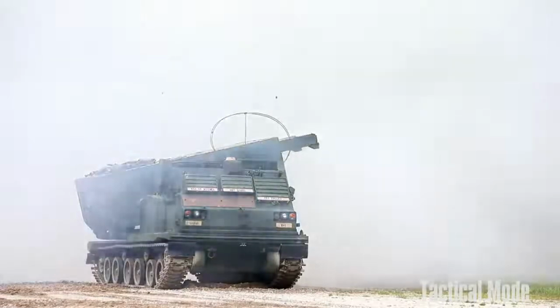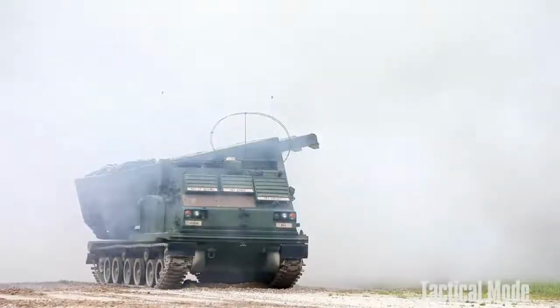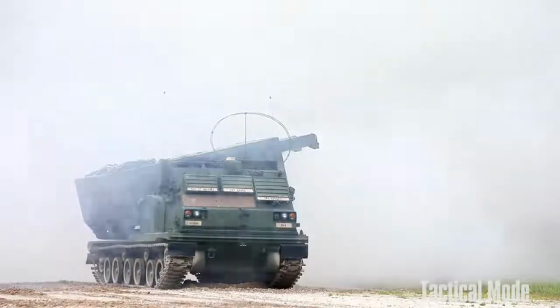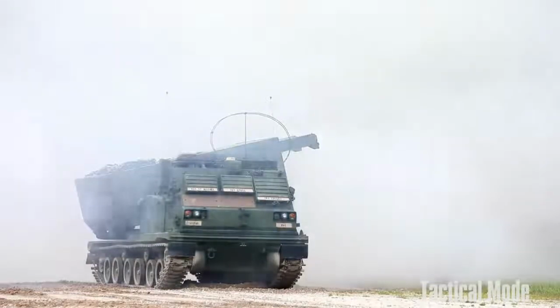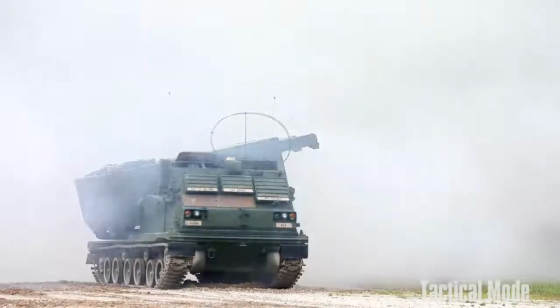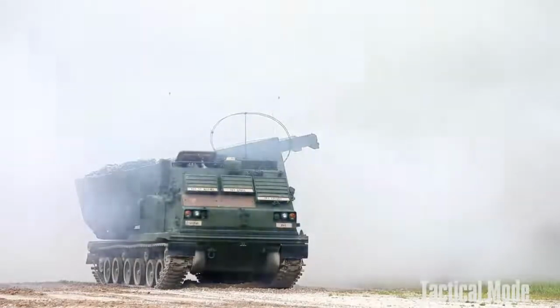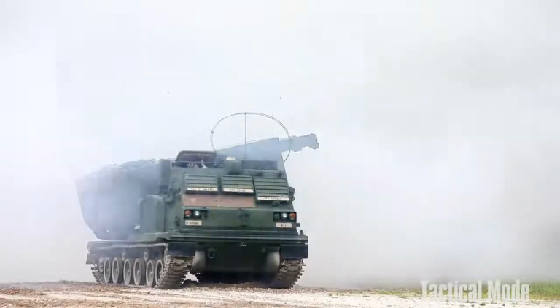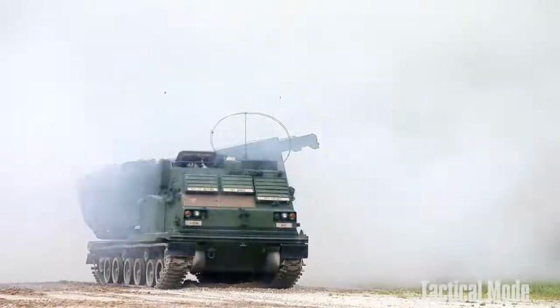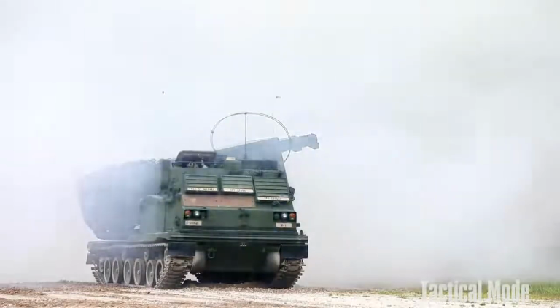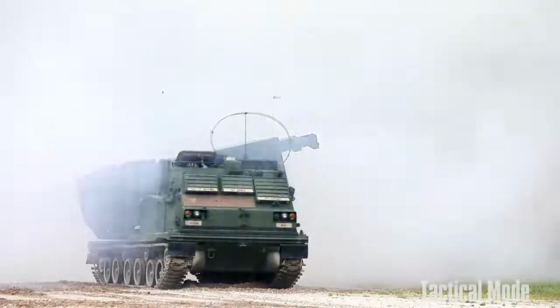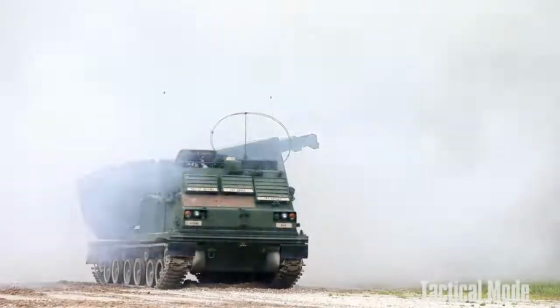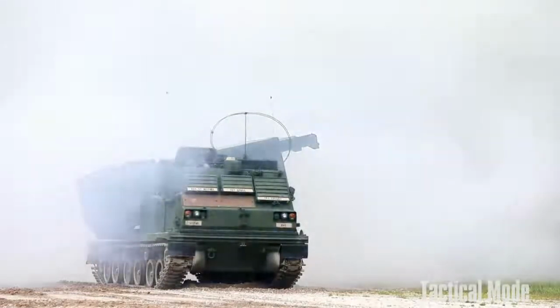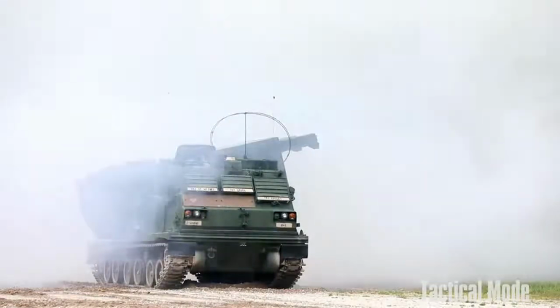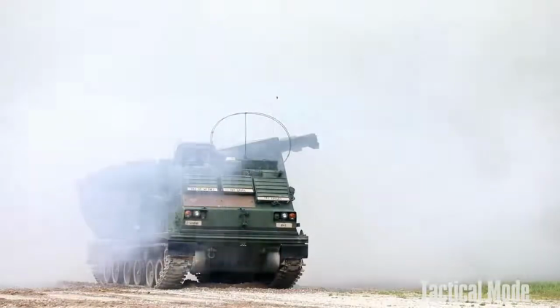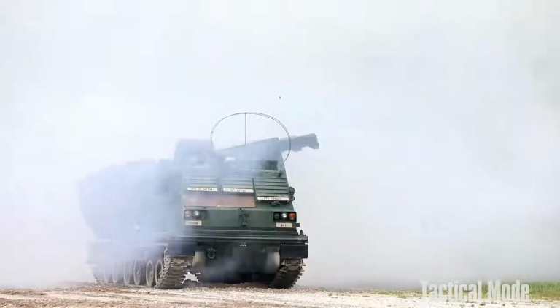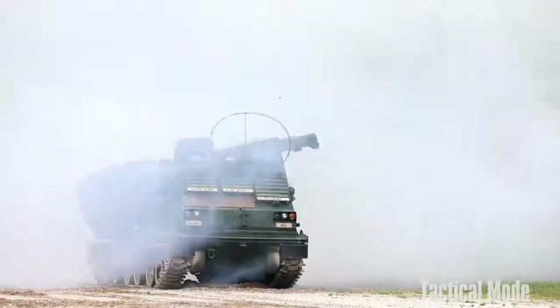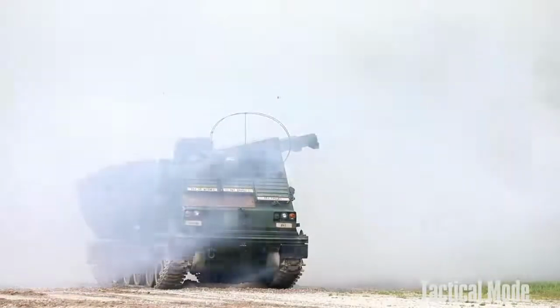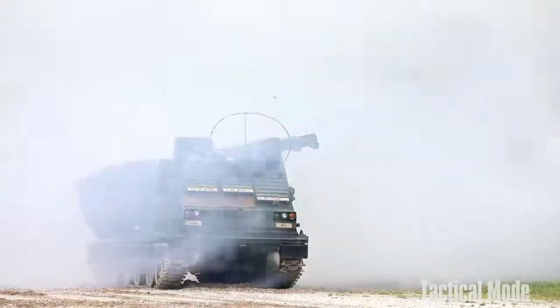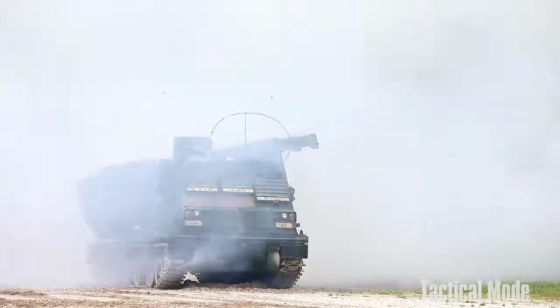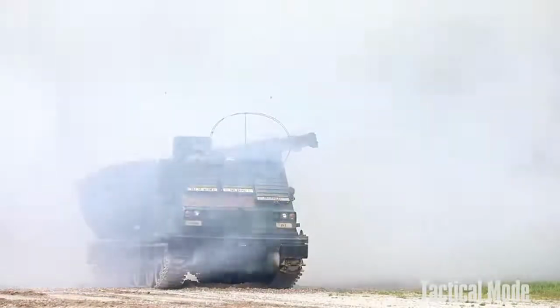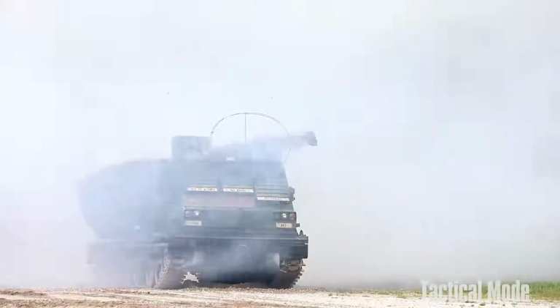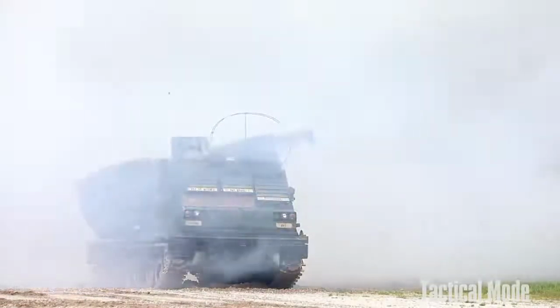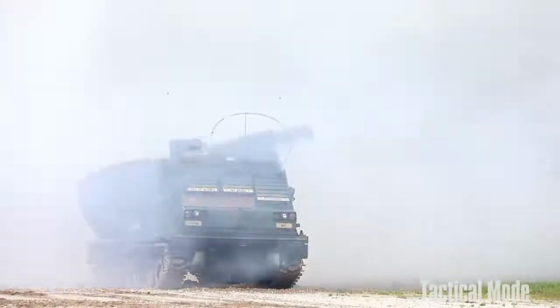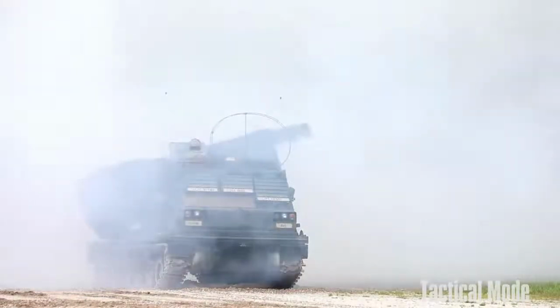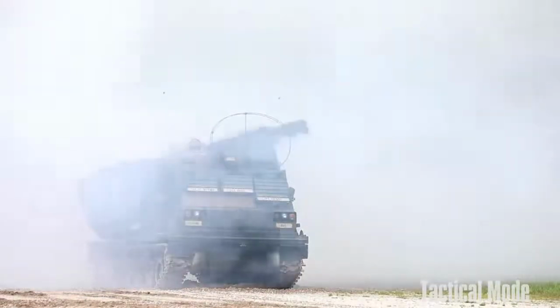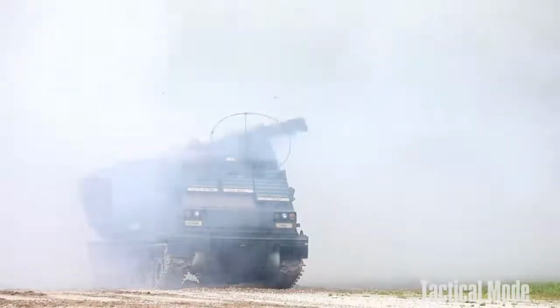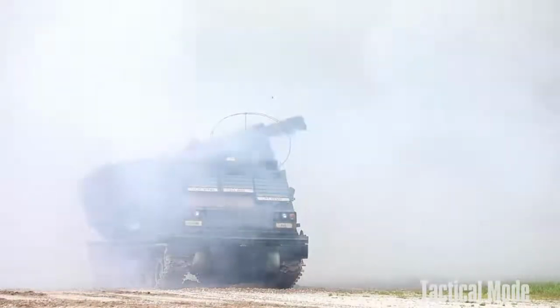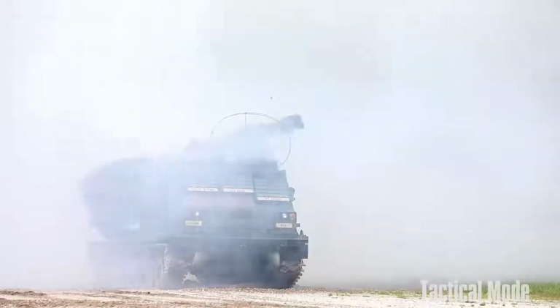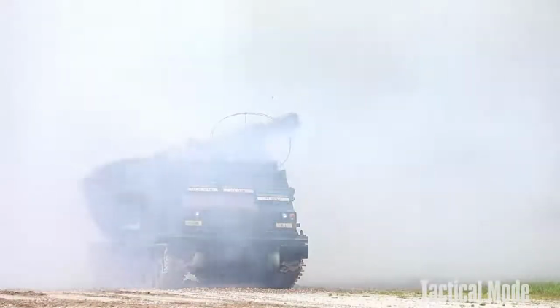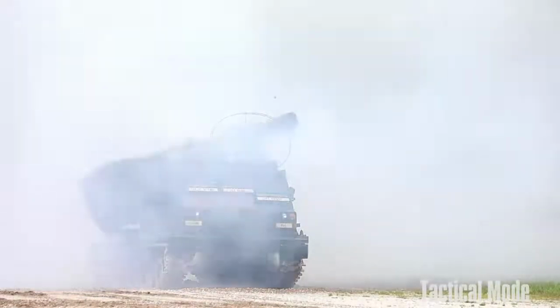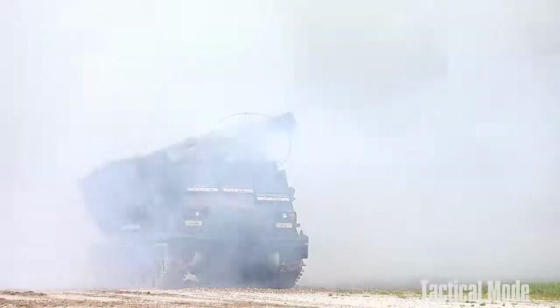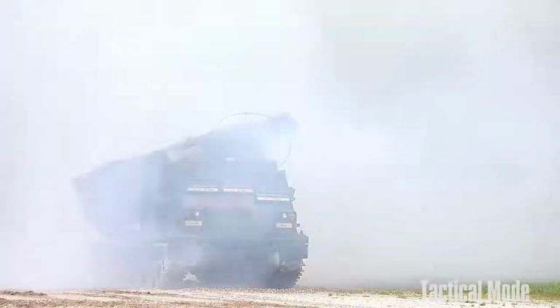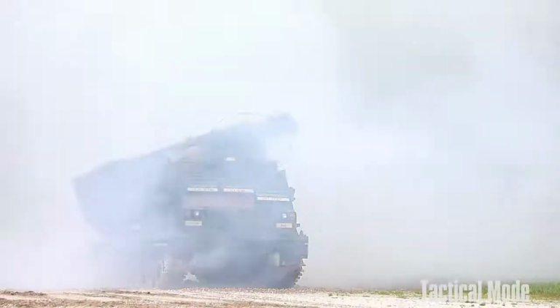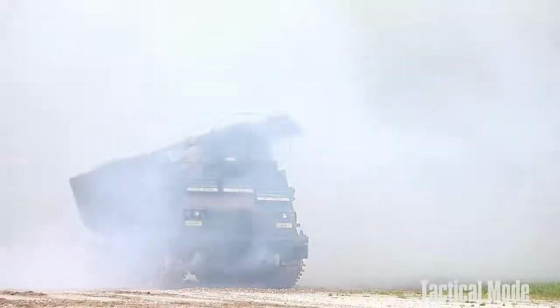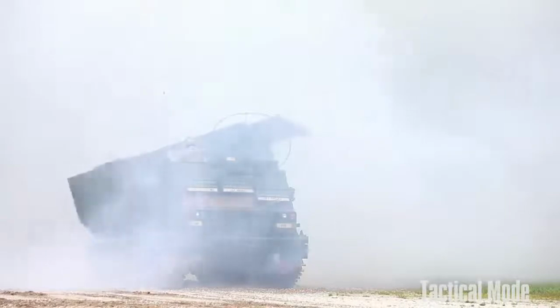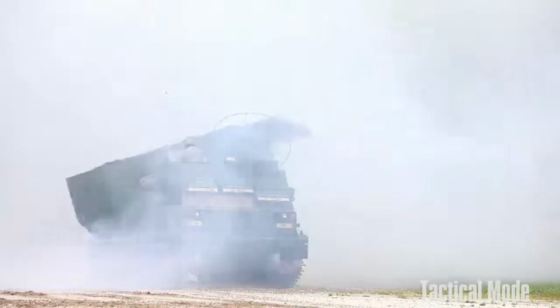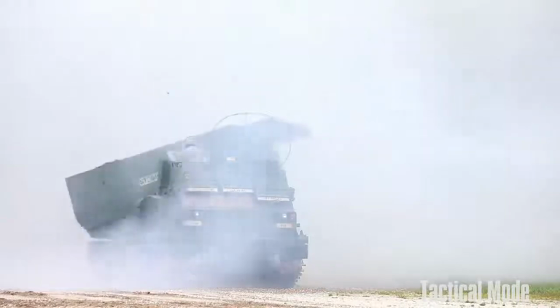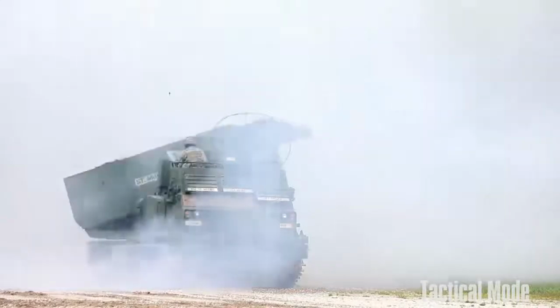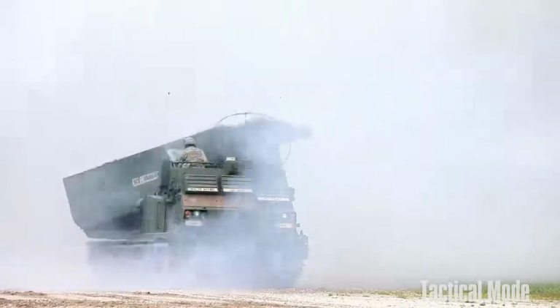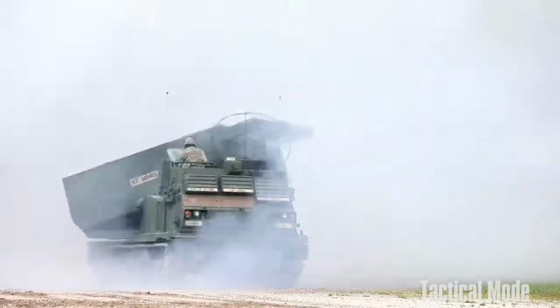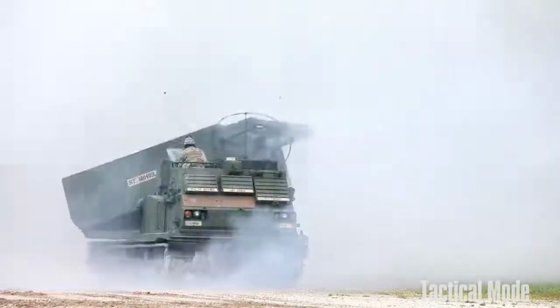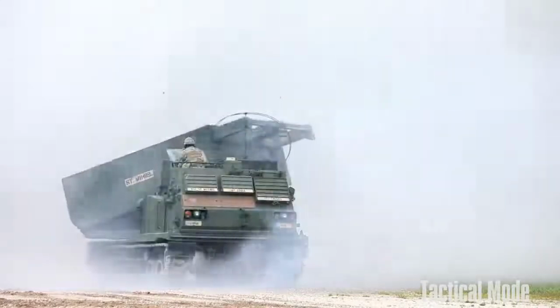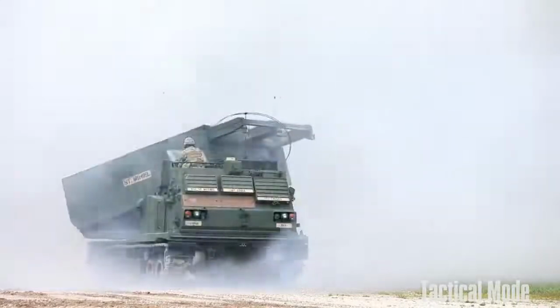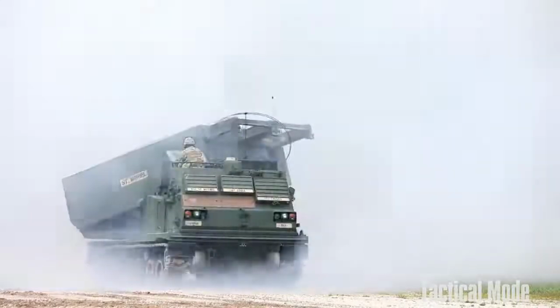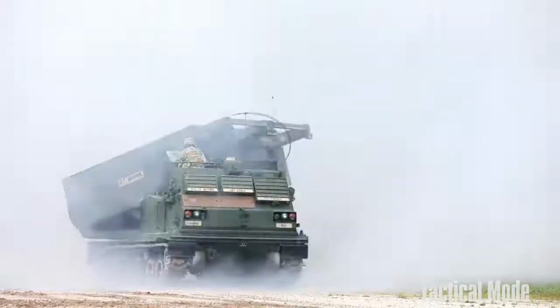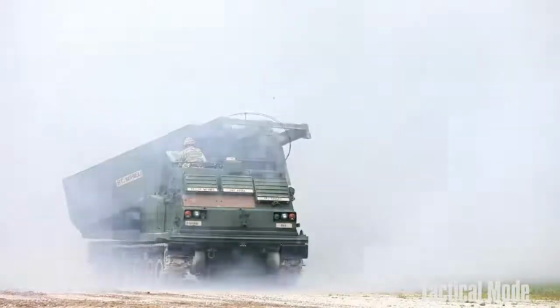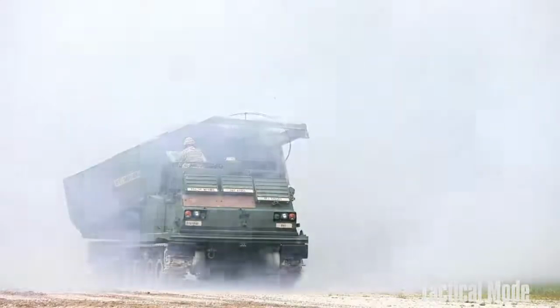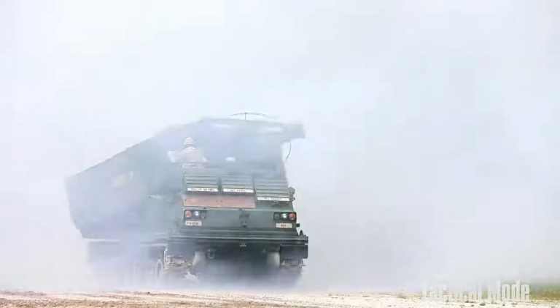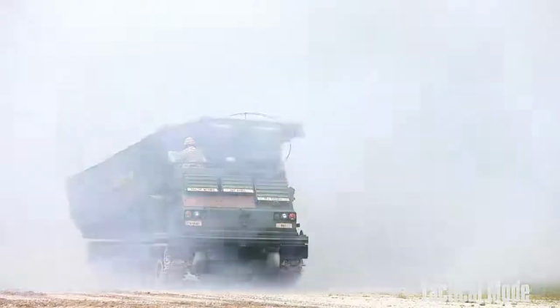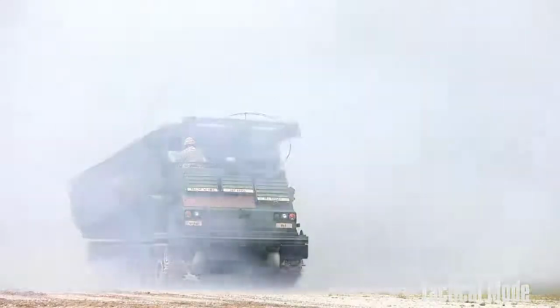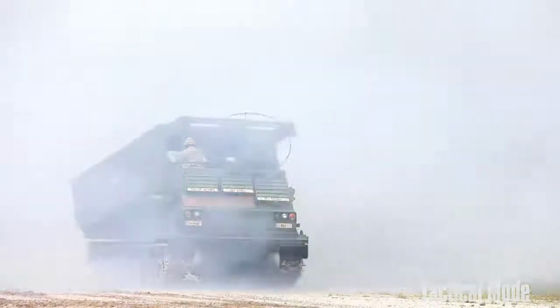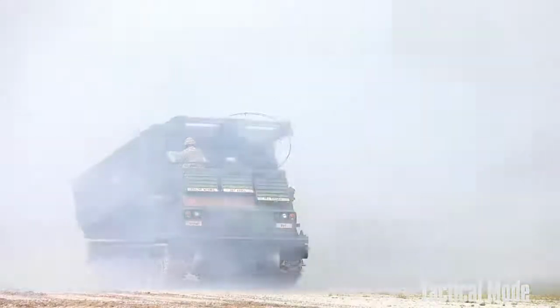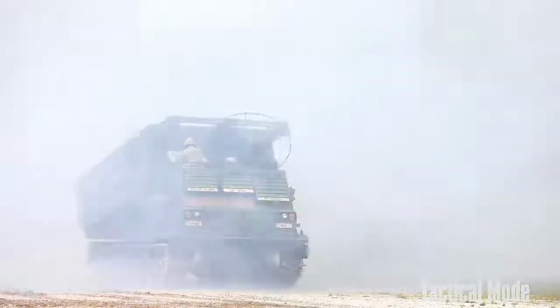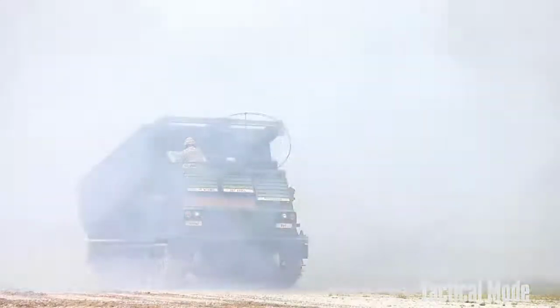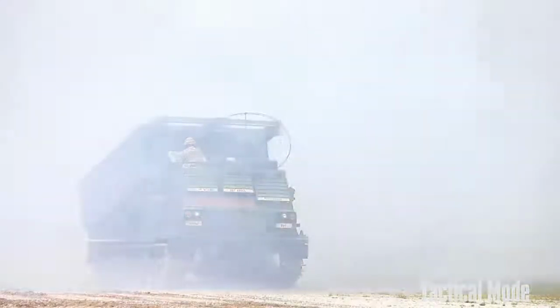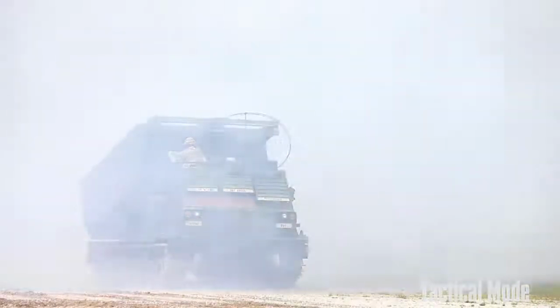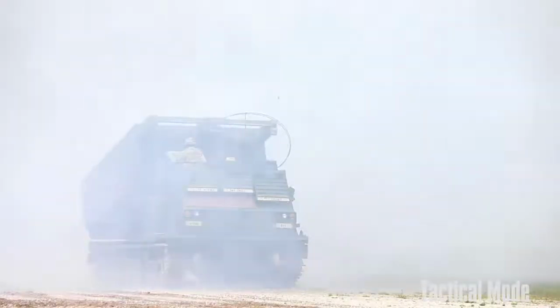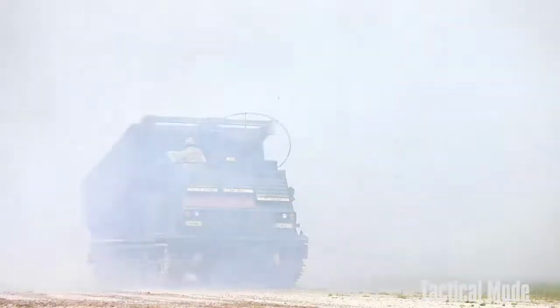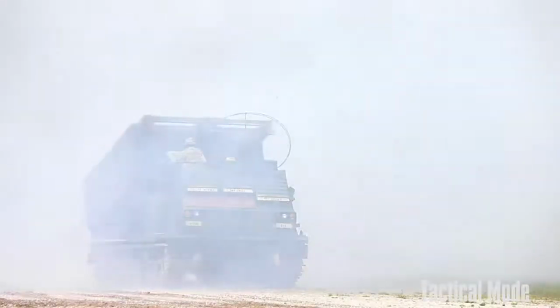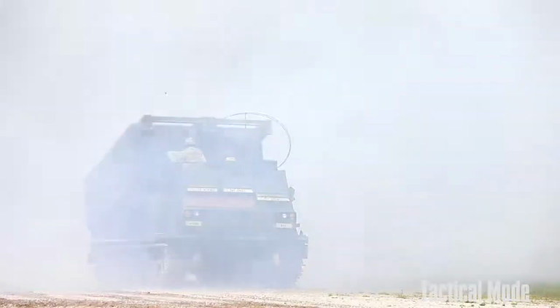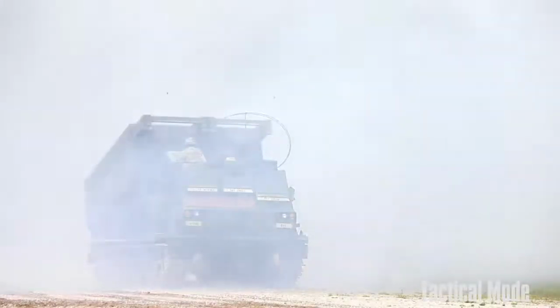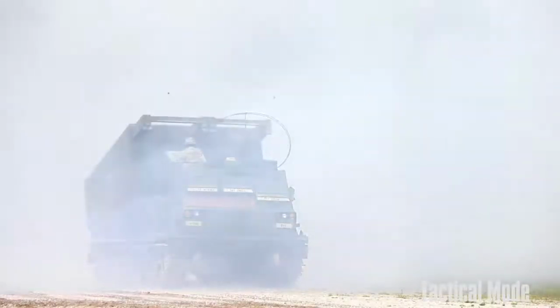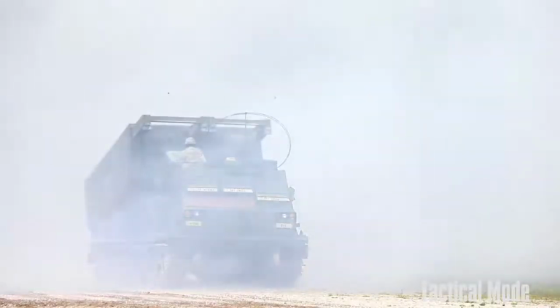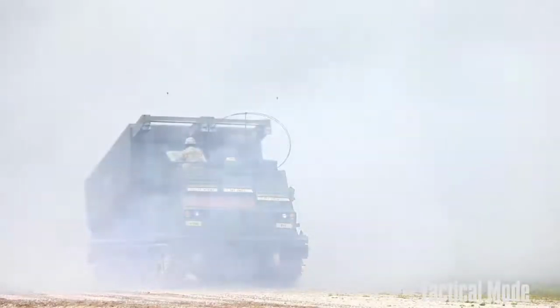It is a conventional surface-to-surface artillery weapon system capable of striking targets well beyond the enemy lines.